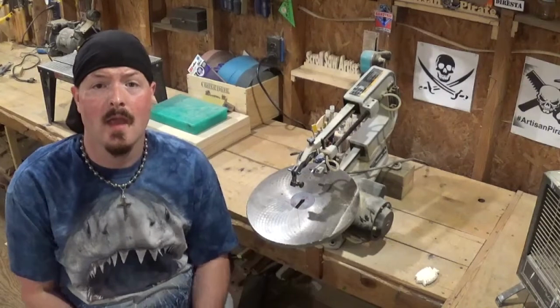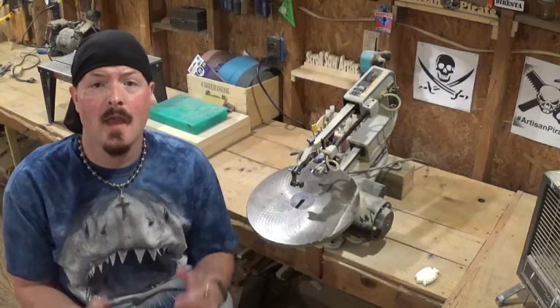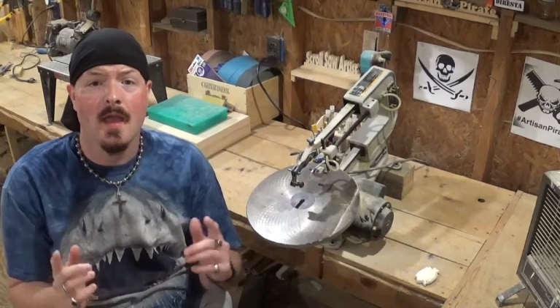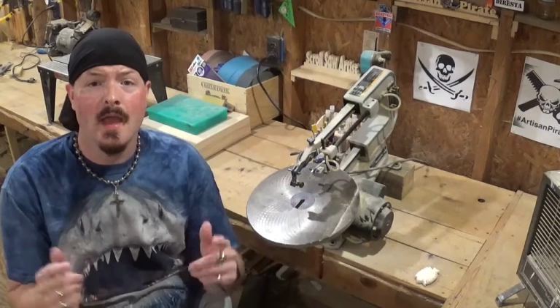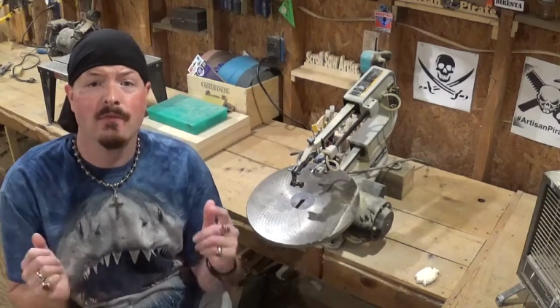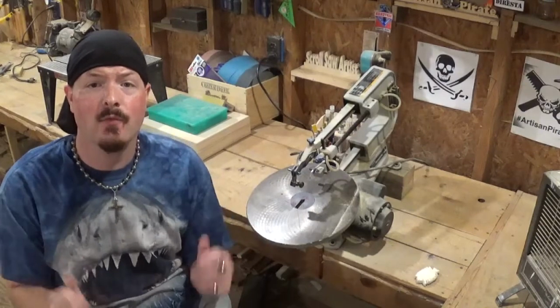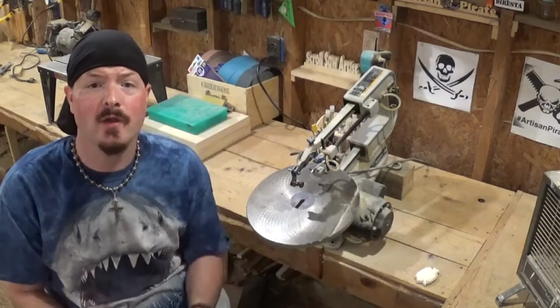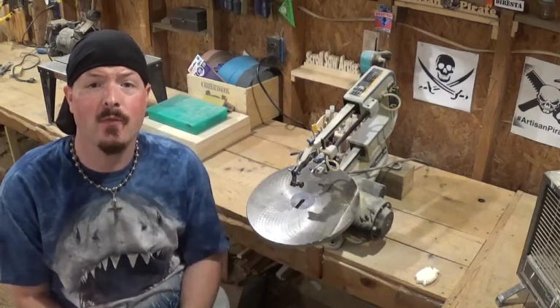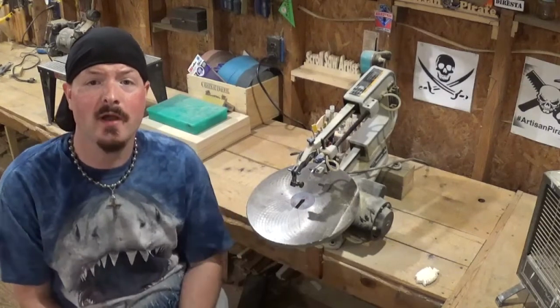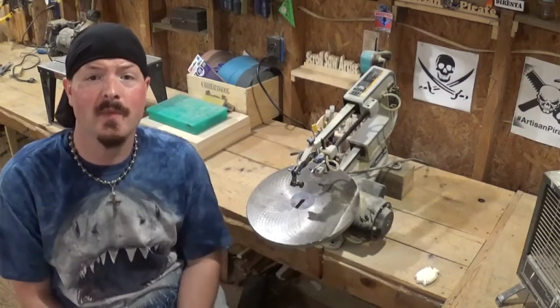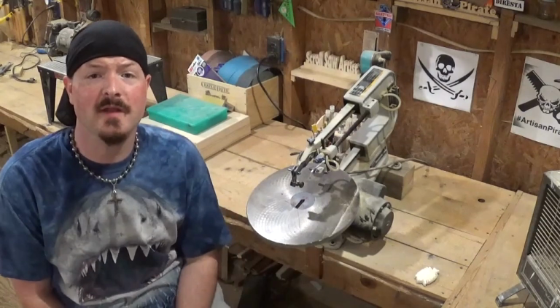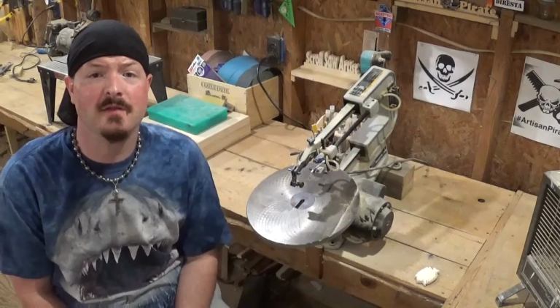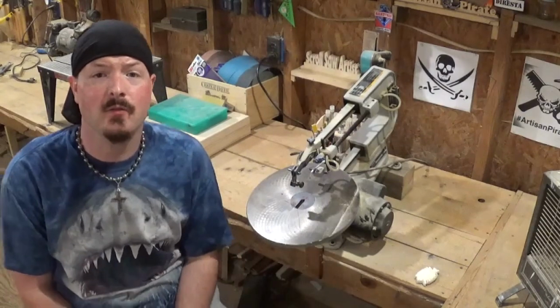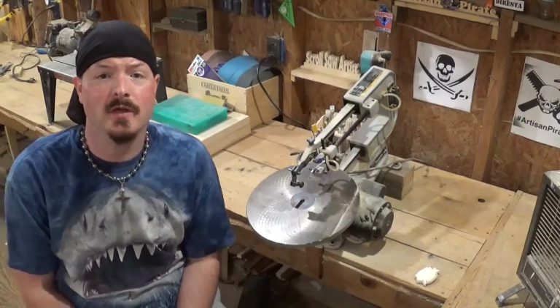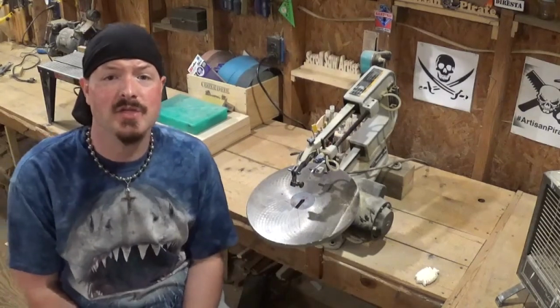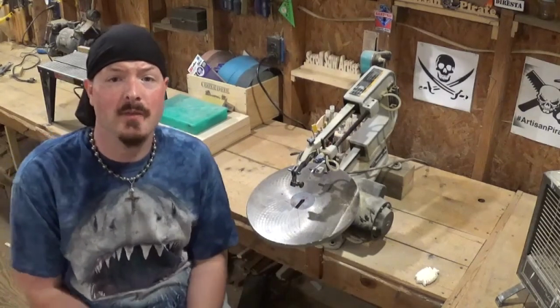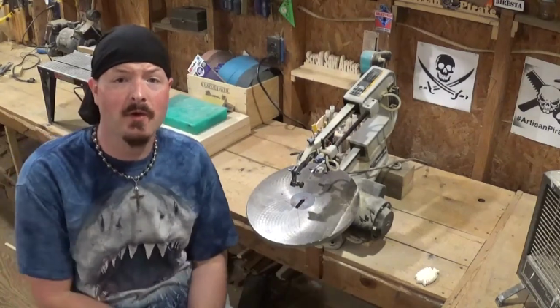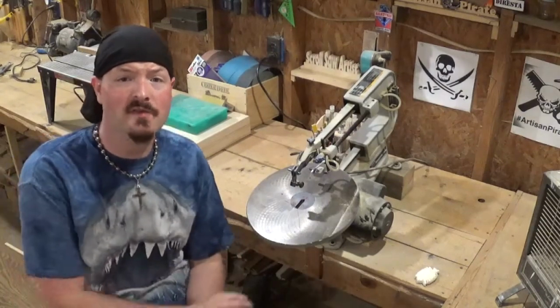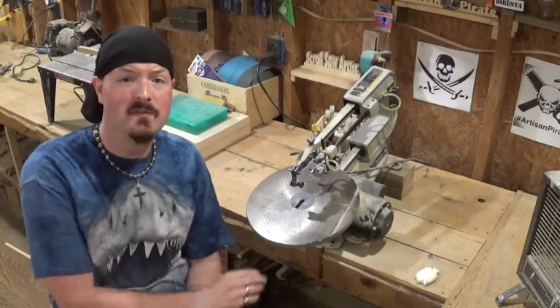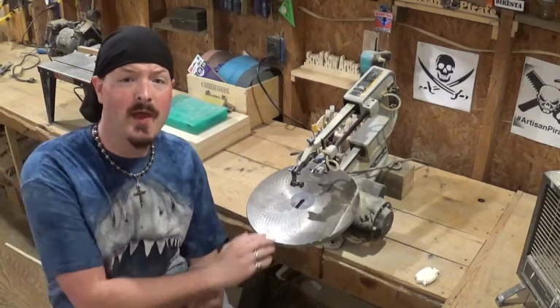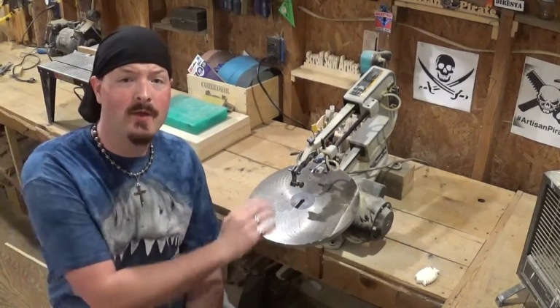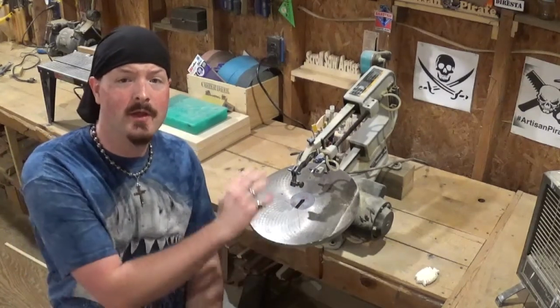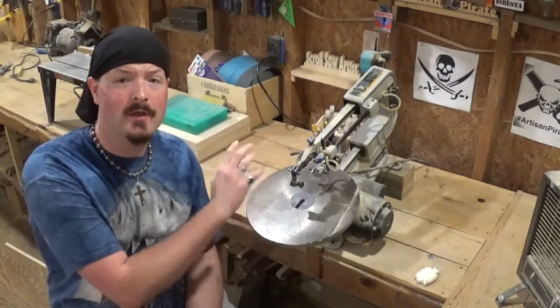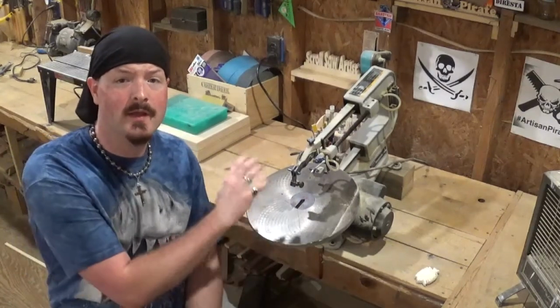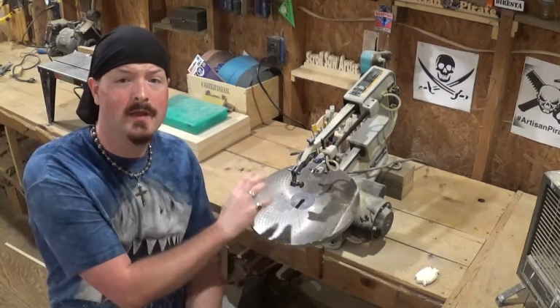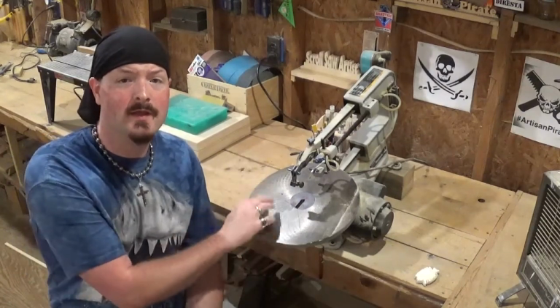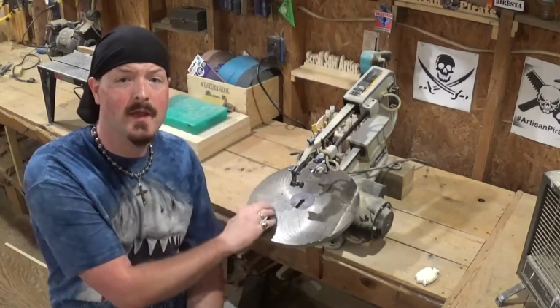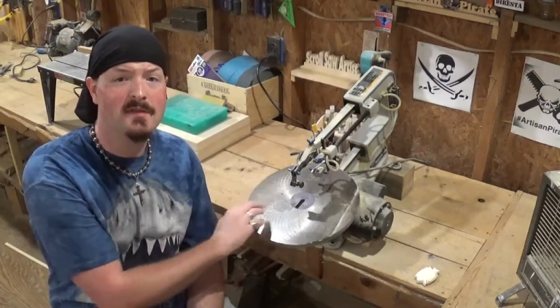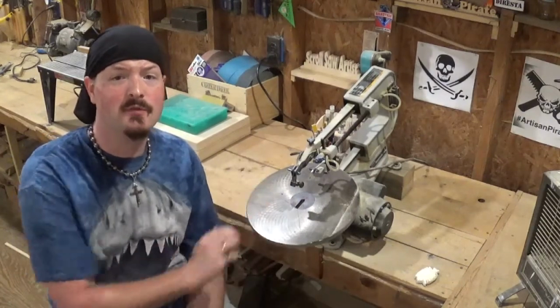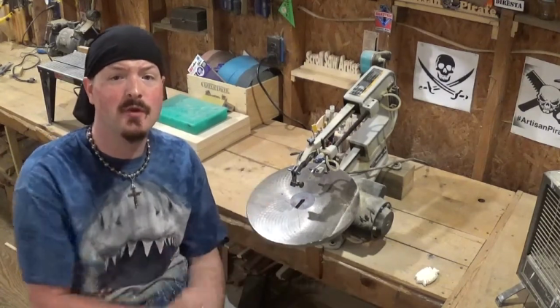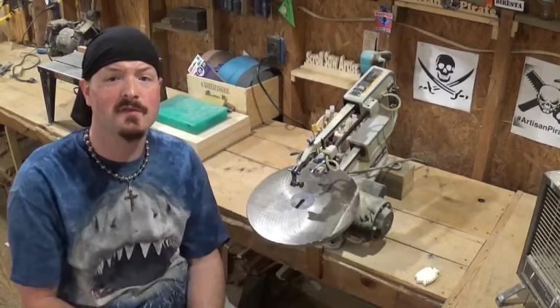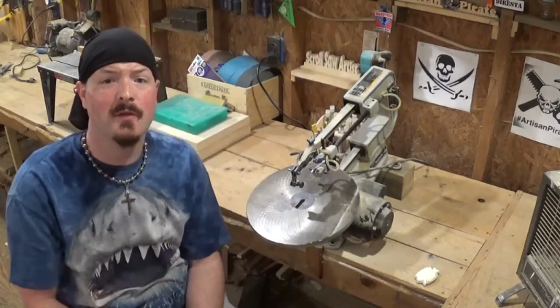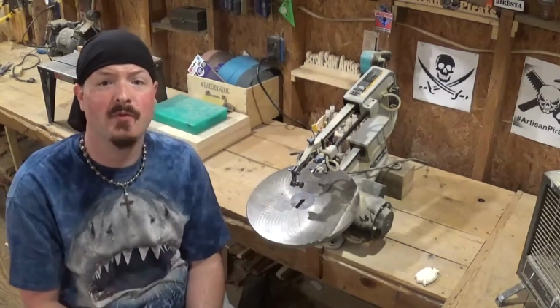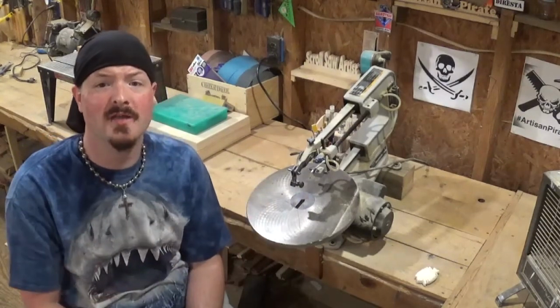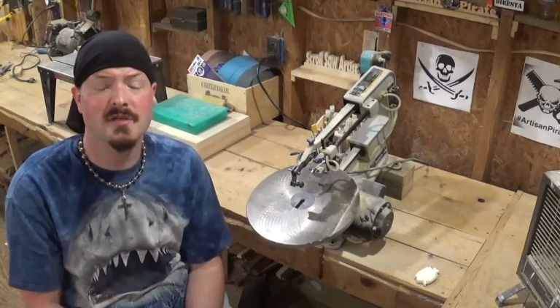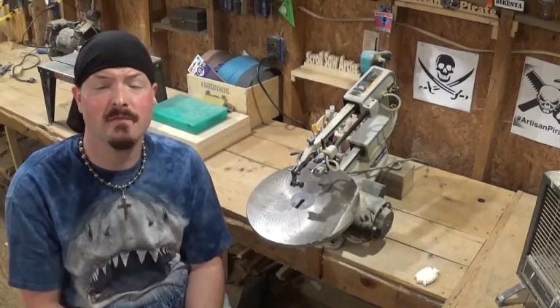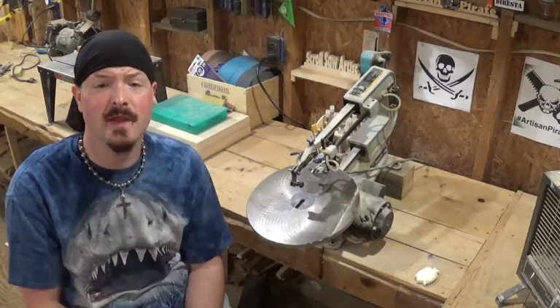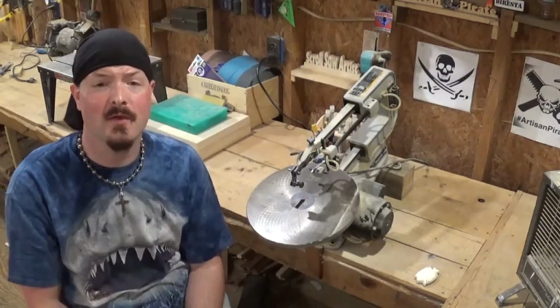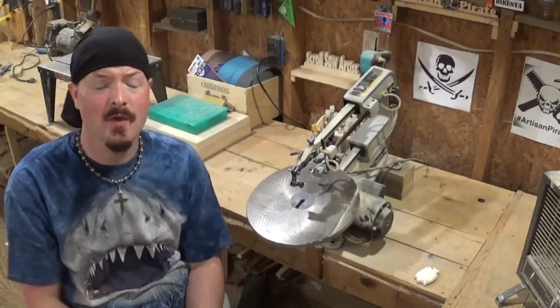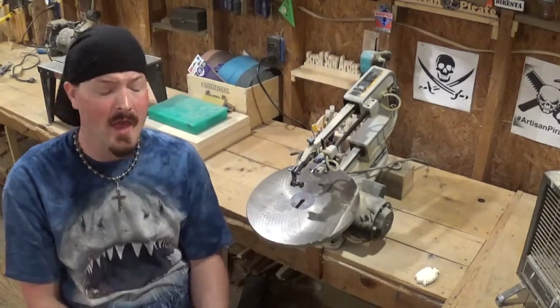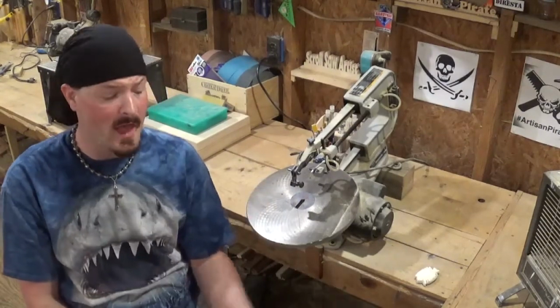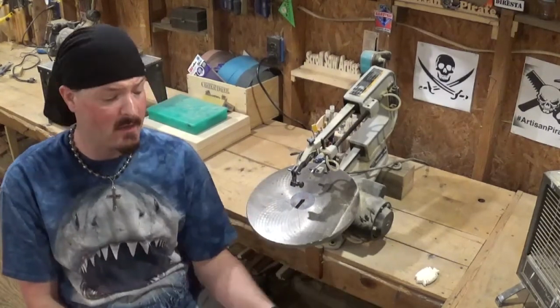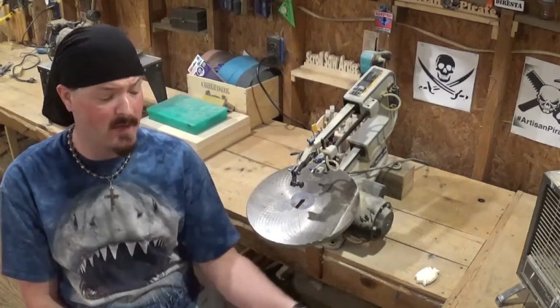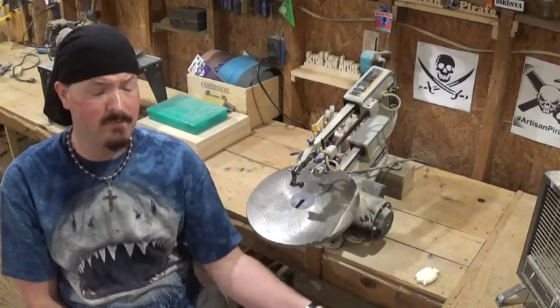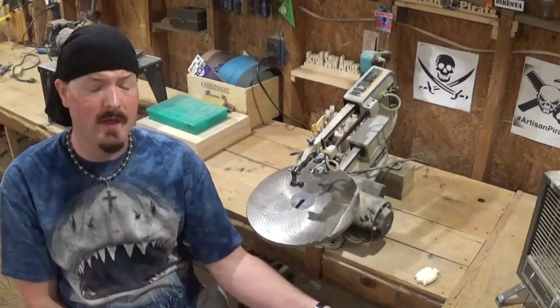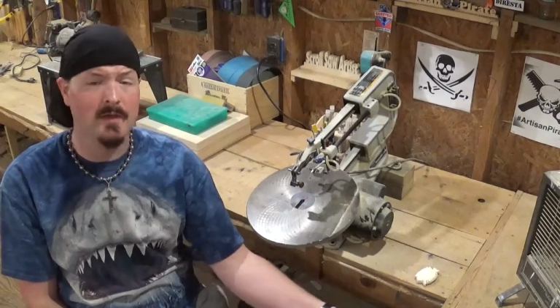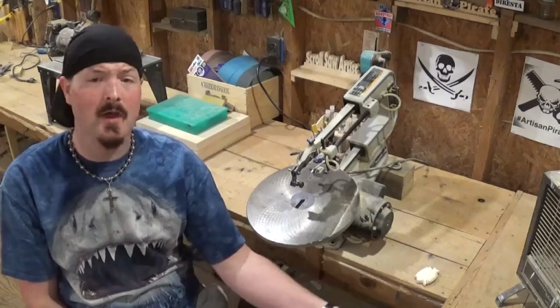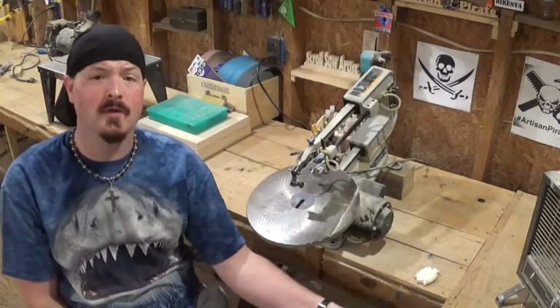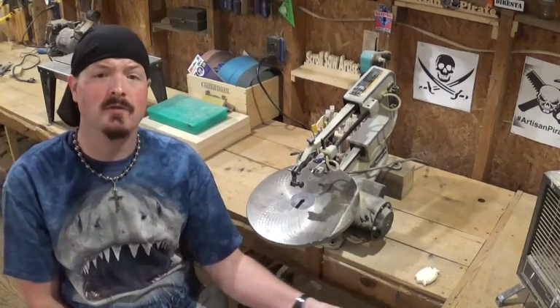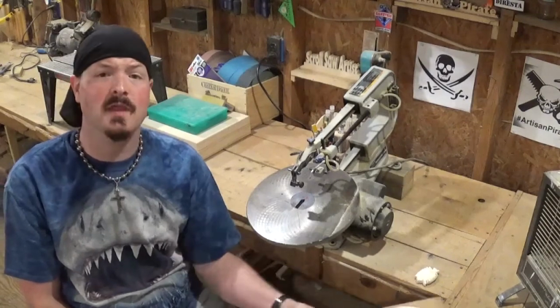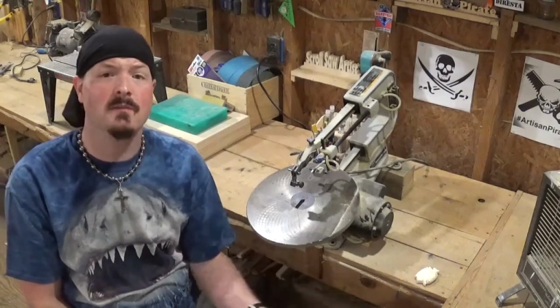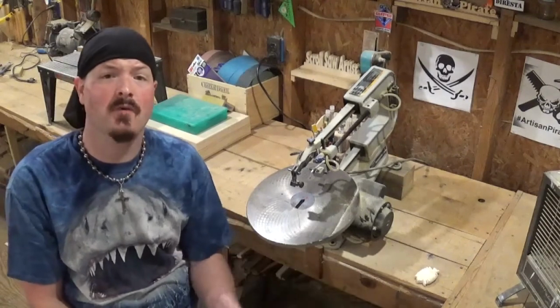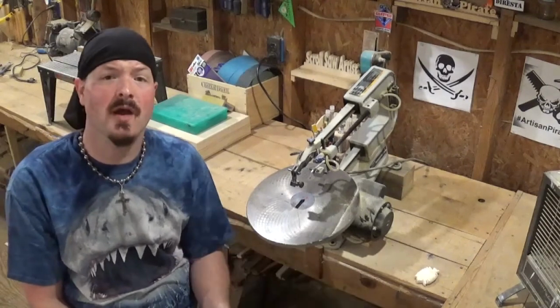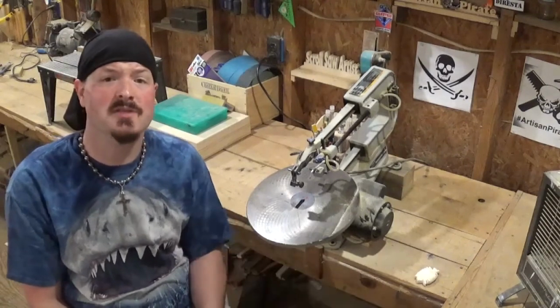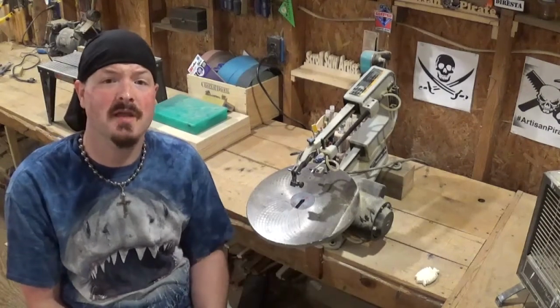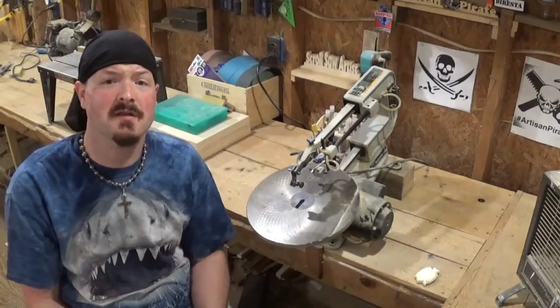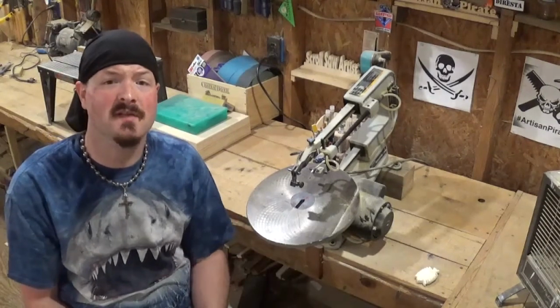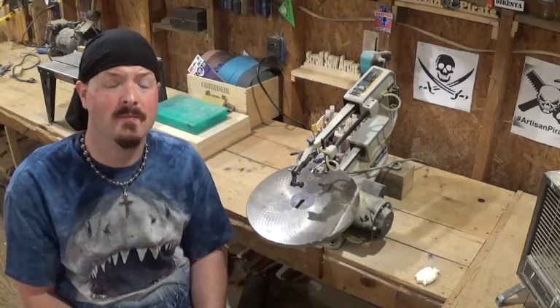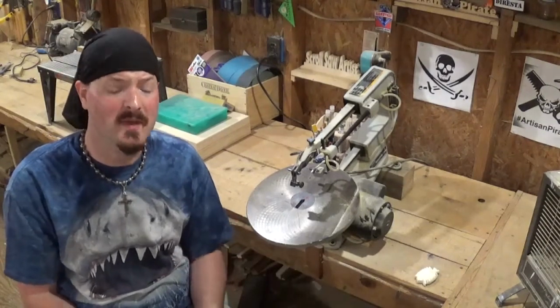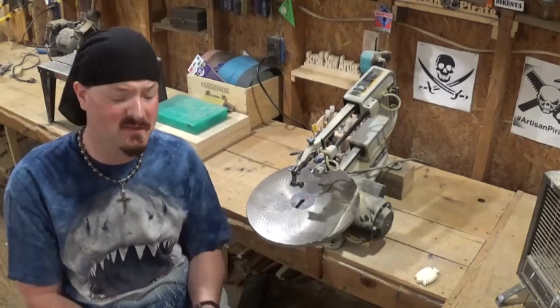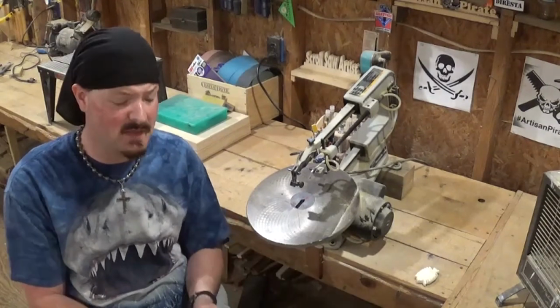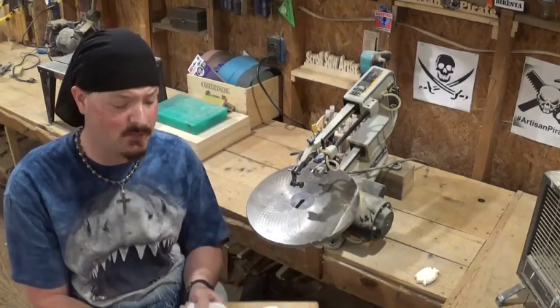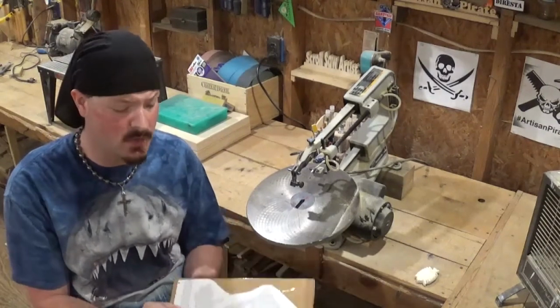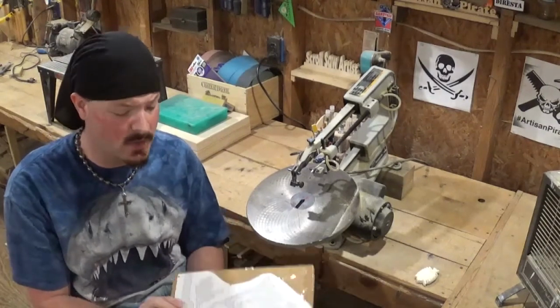Hey everyone, welcome back to the workshop. ArtisanPyro here, and in today's scroll saw project video, I have a fun nautical themed project designed by Steve Good.